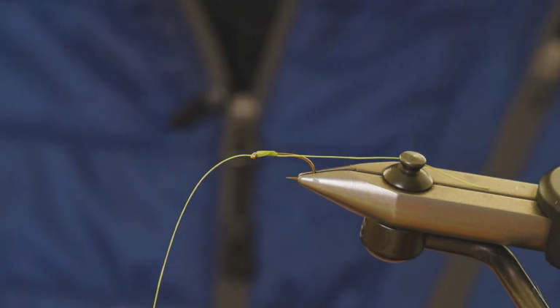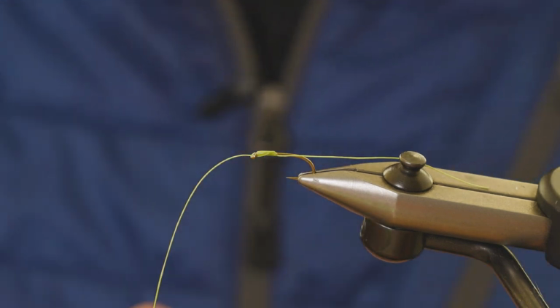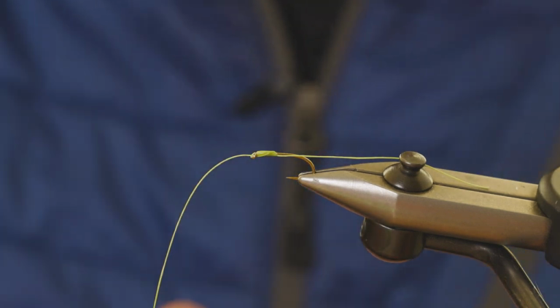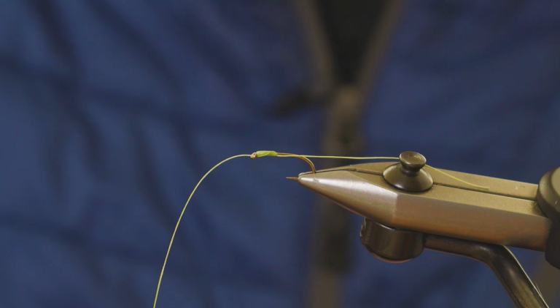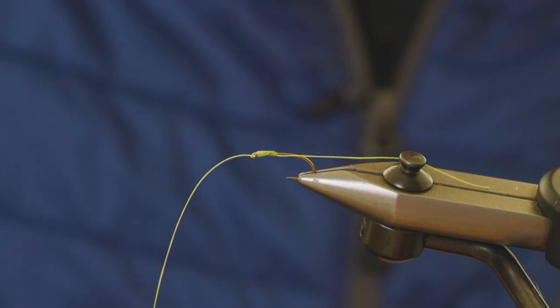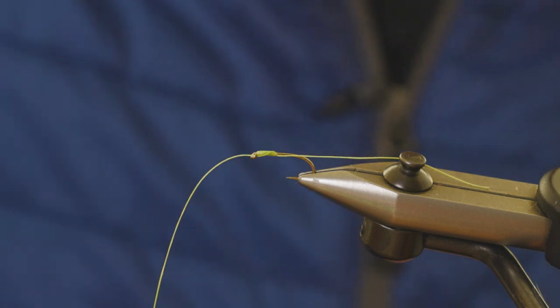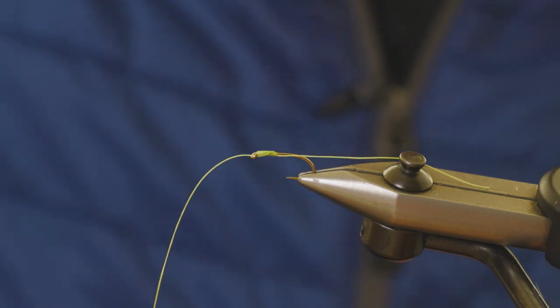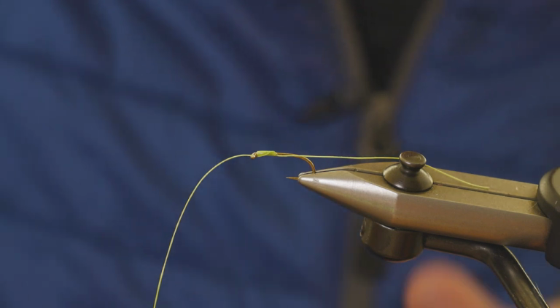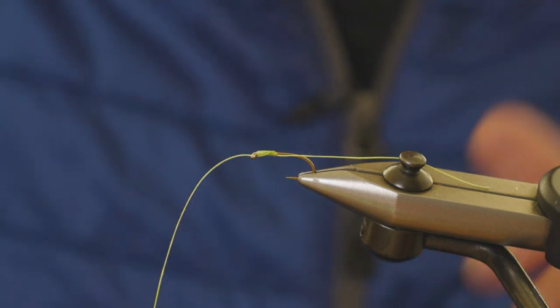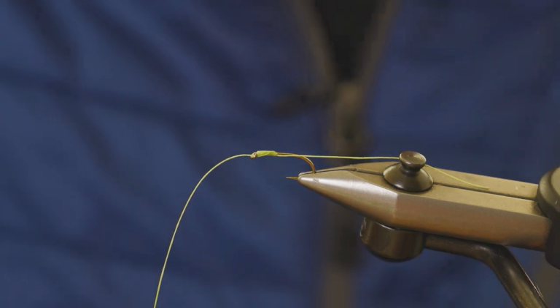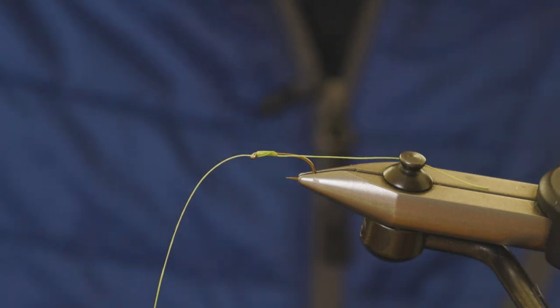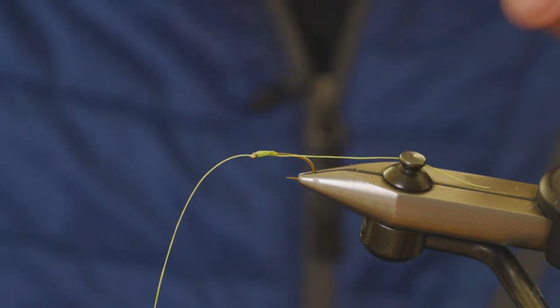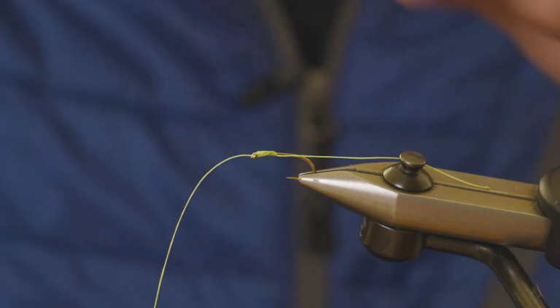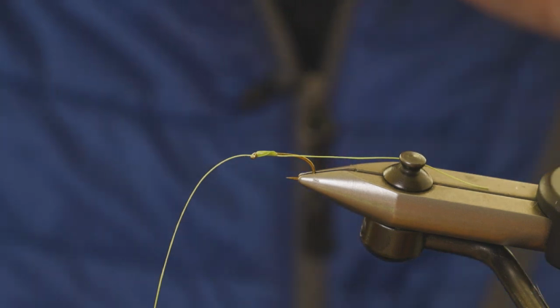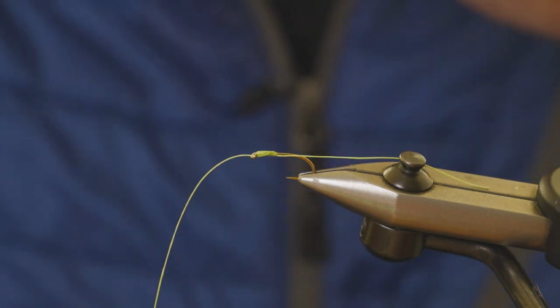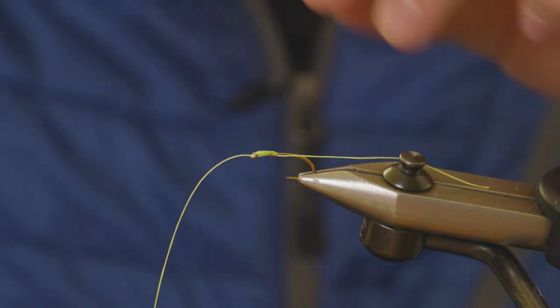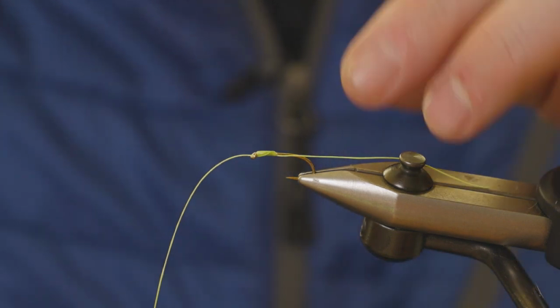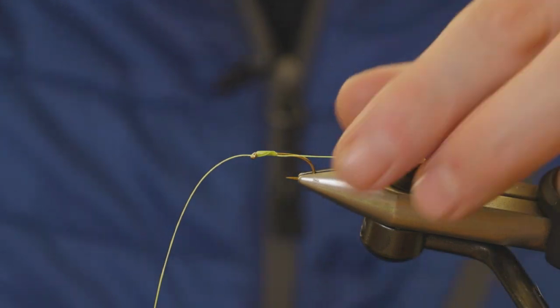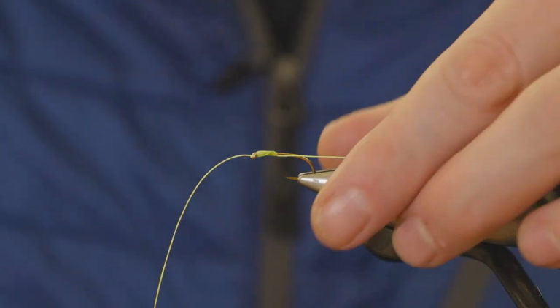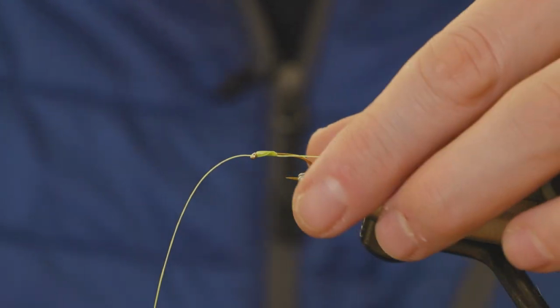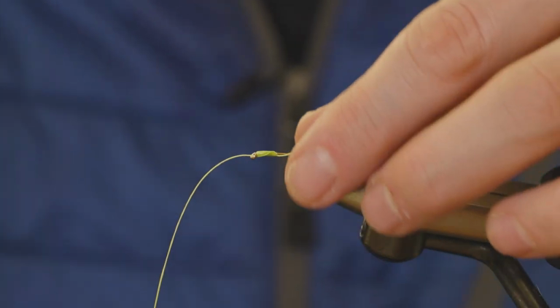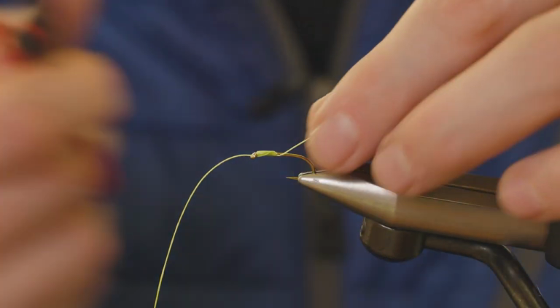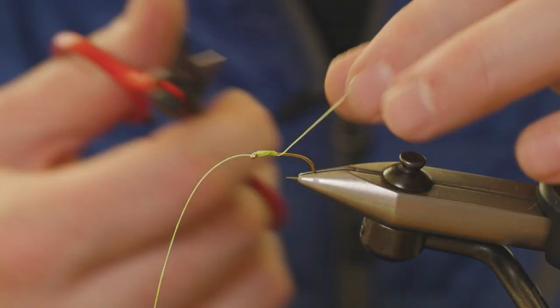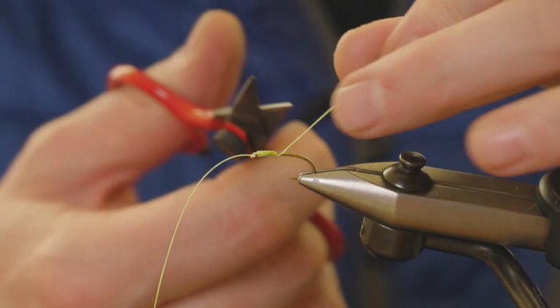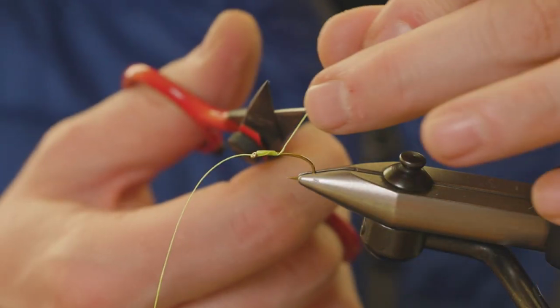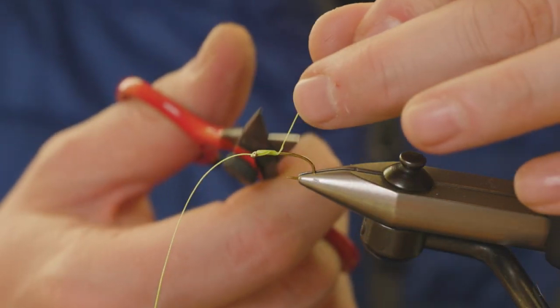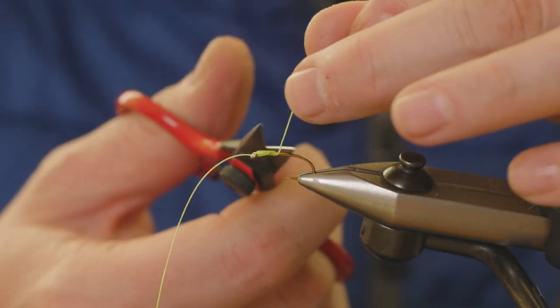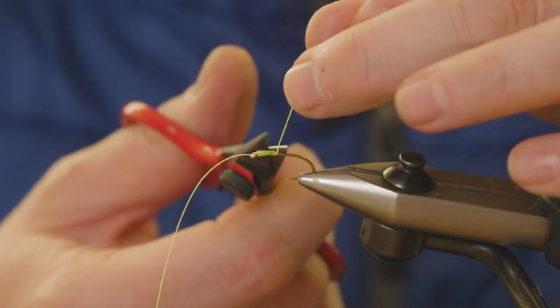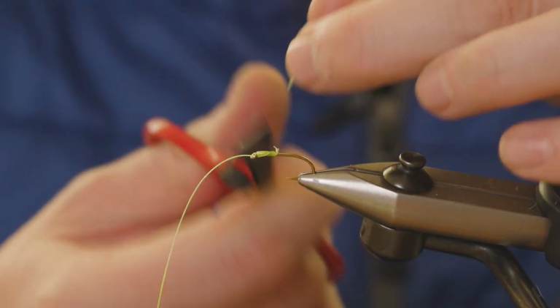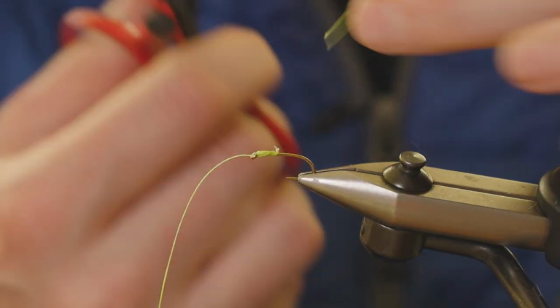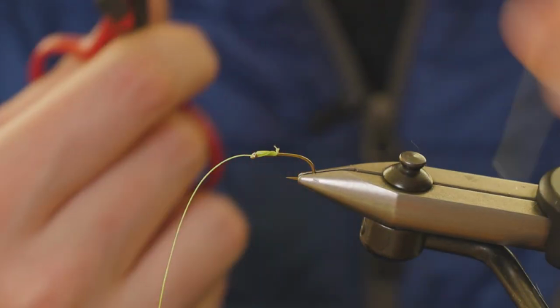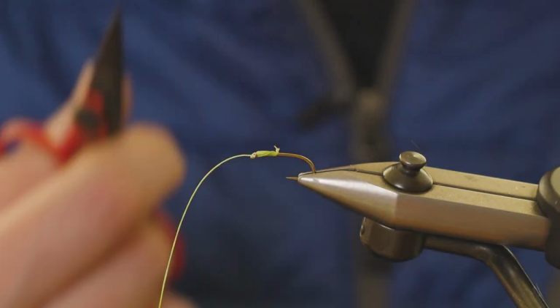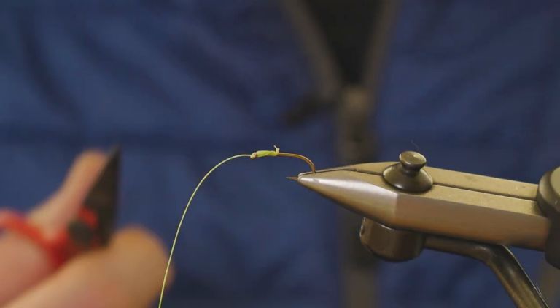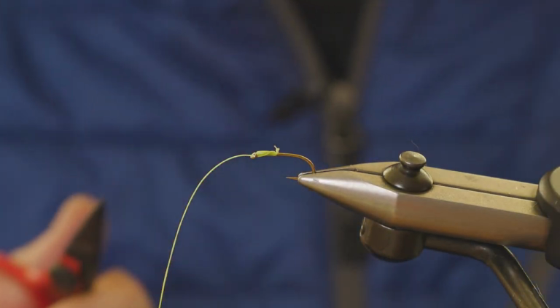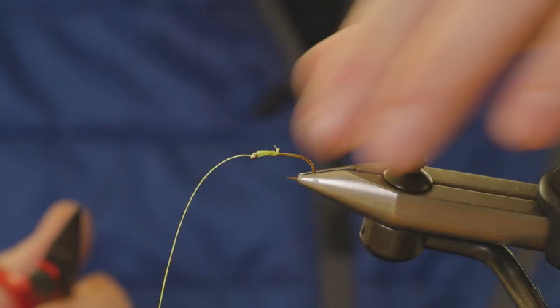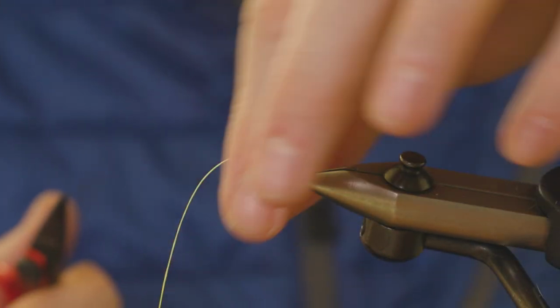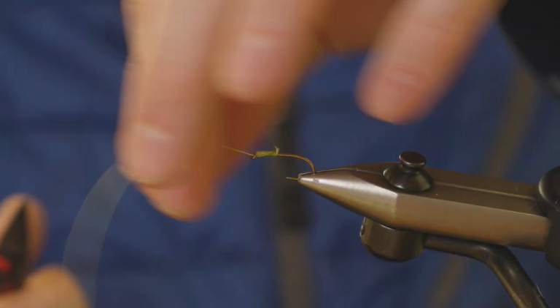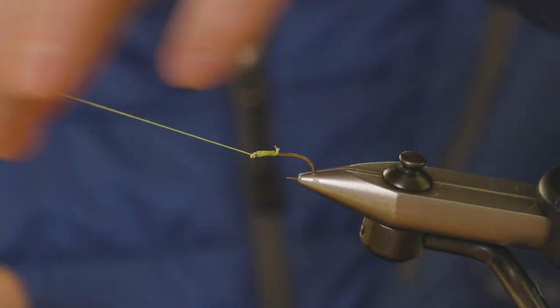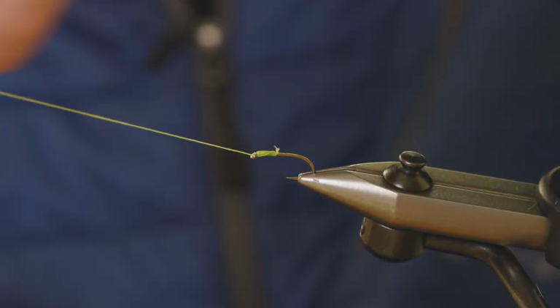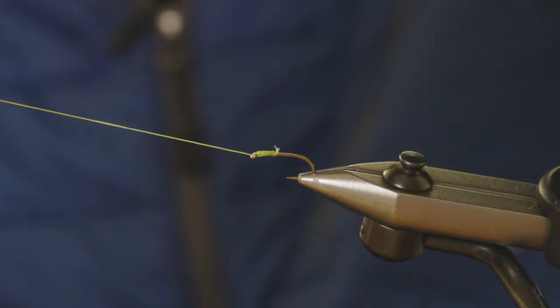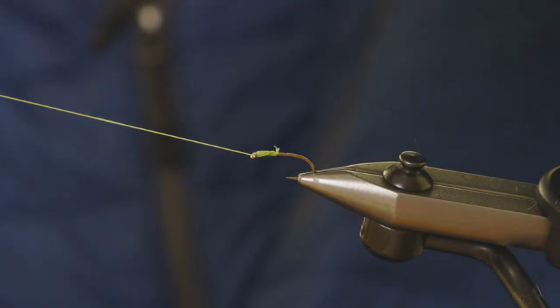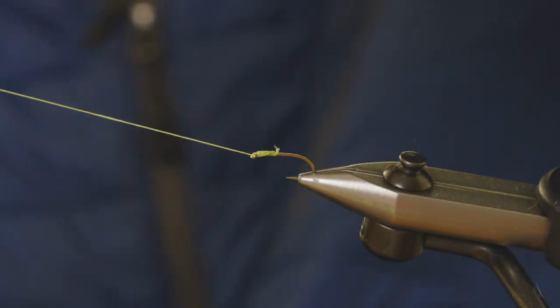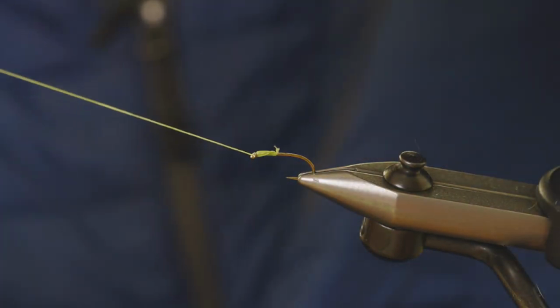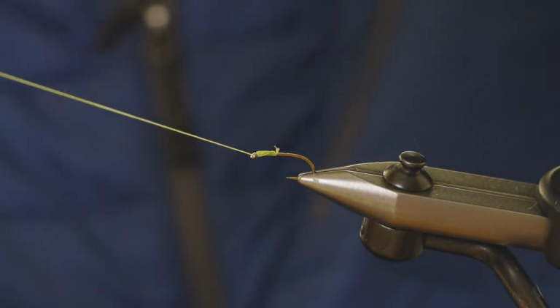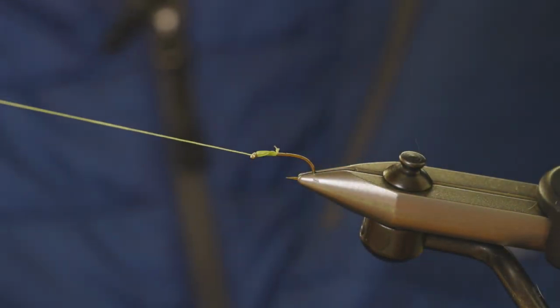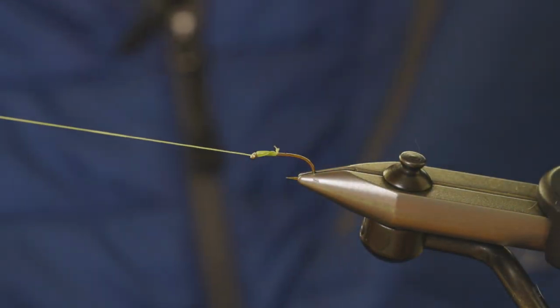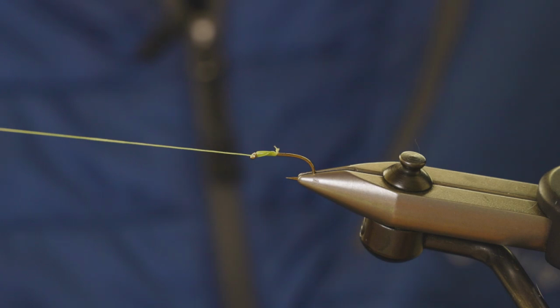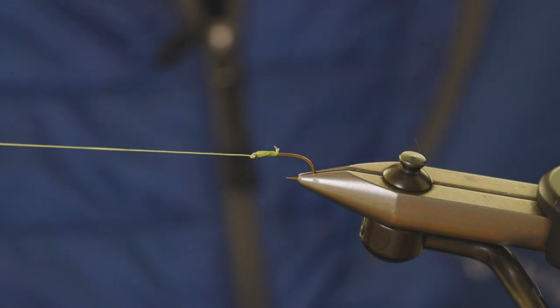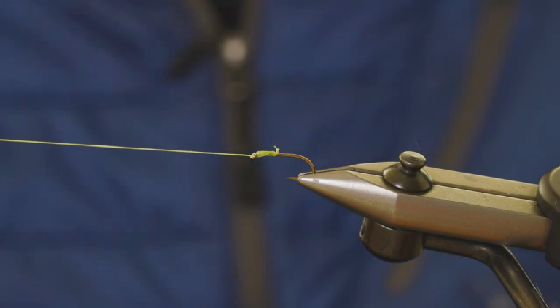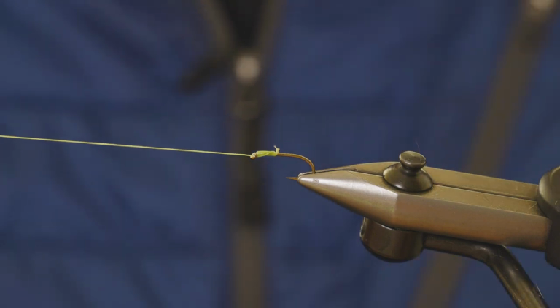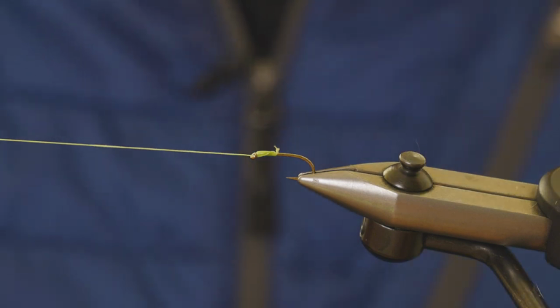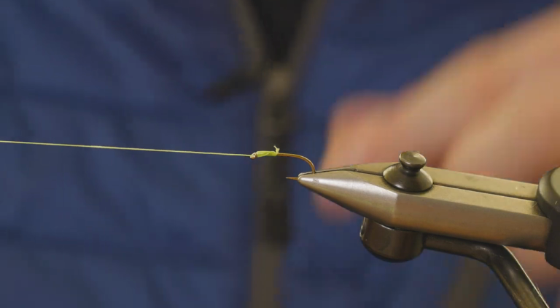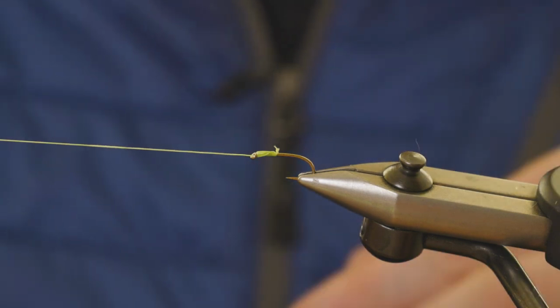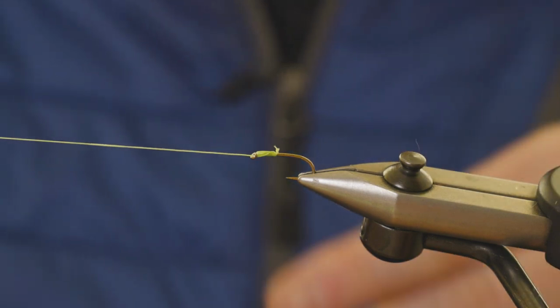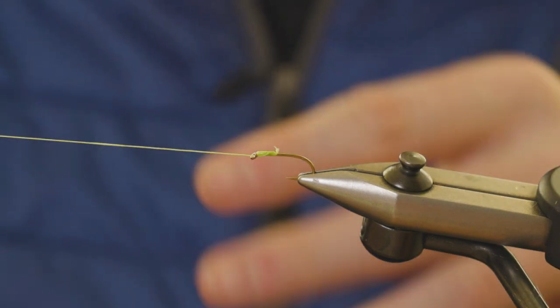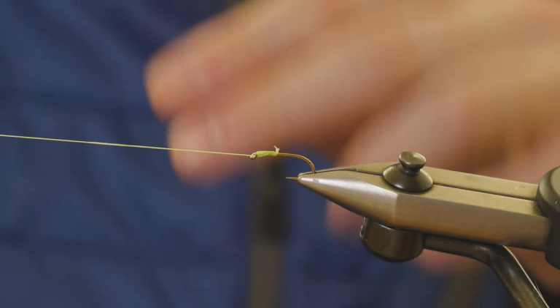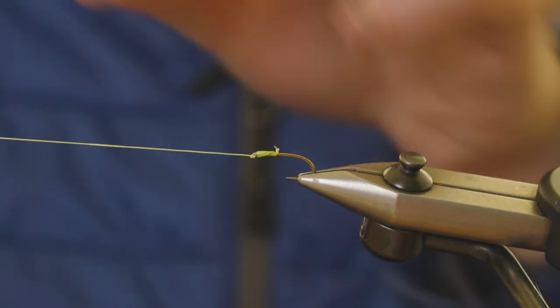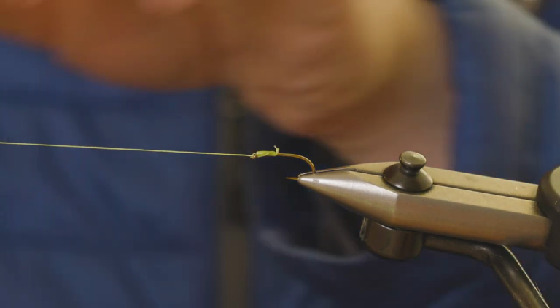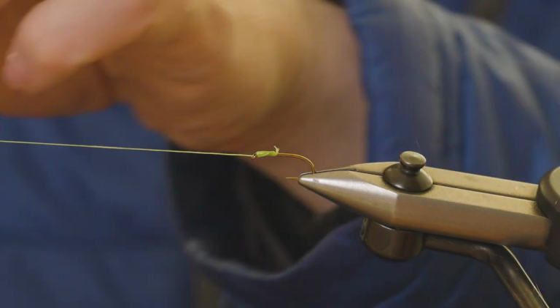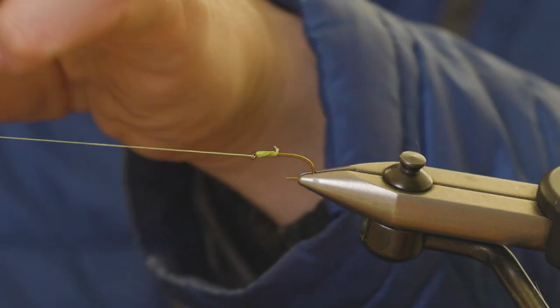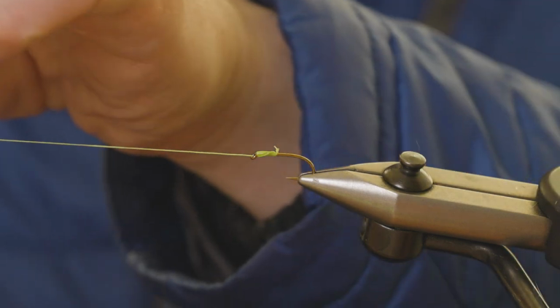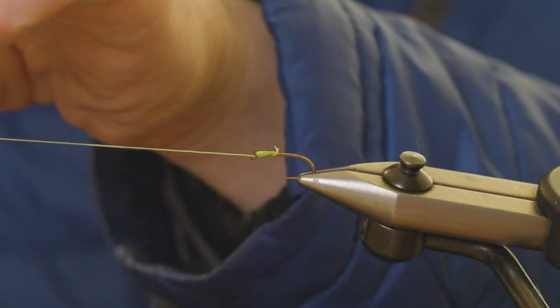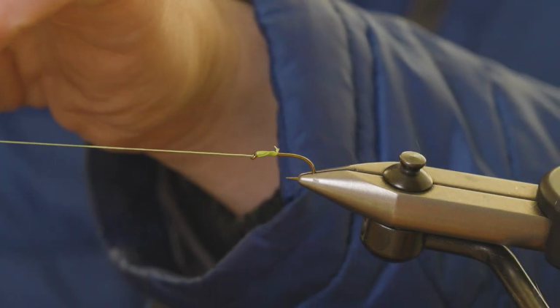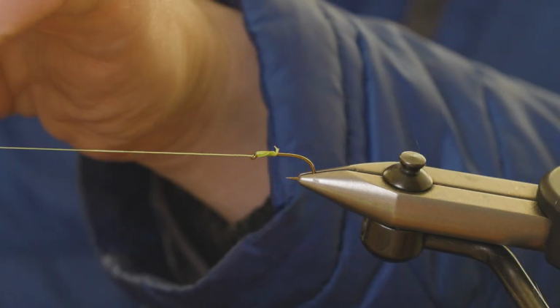Just cut off the tag end there and cut that down so it's a little bit more manageable.